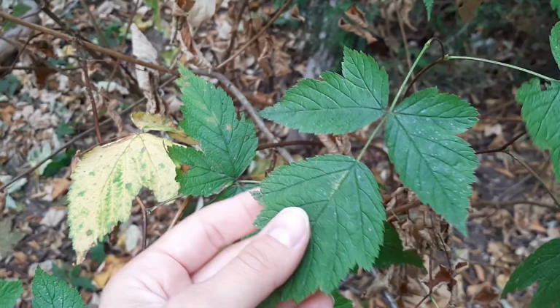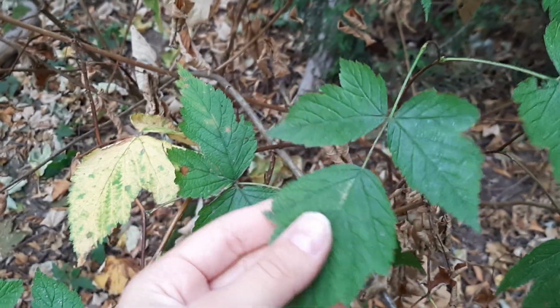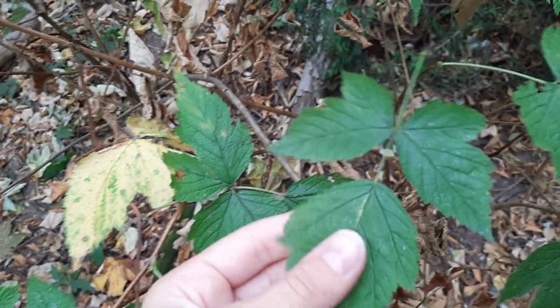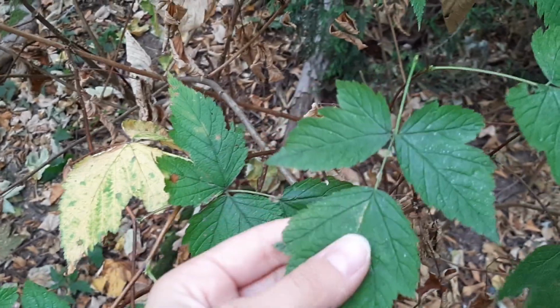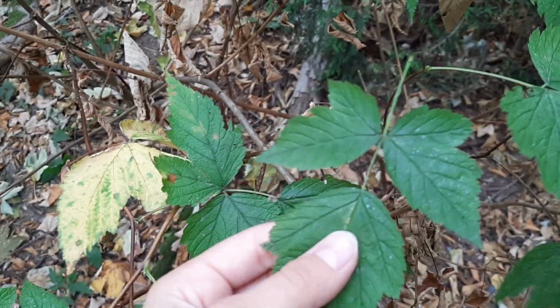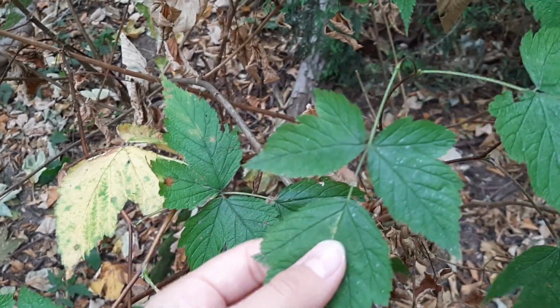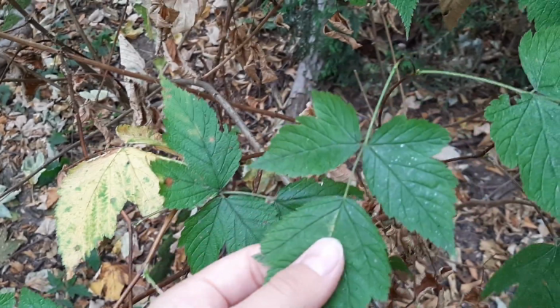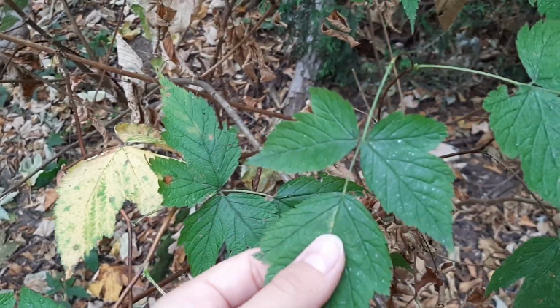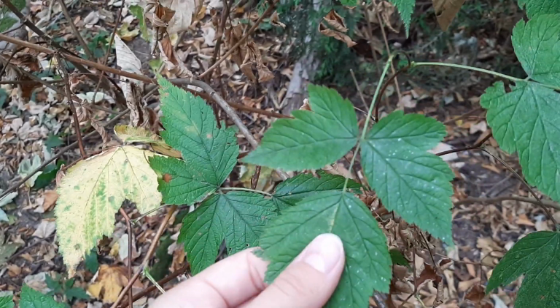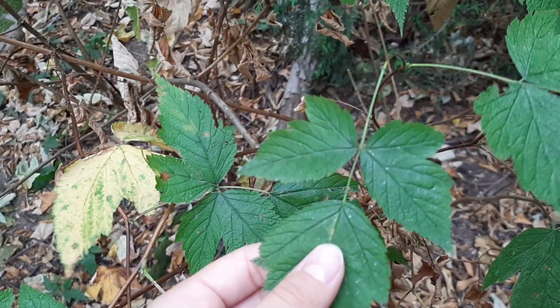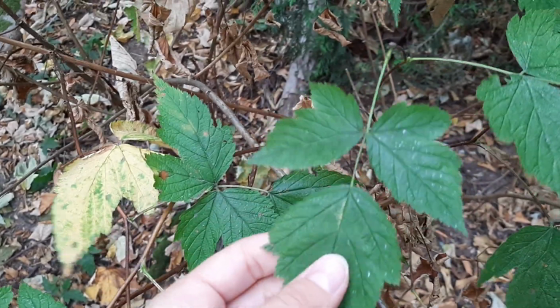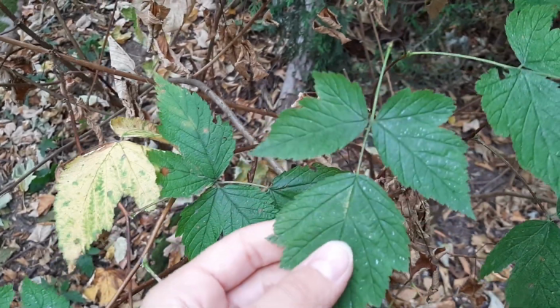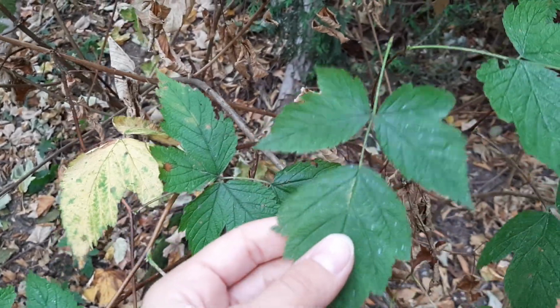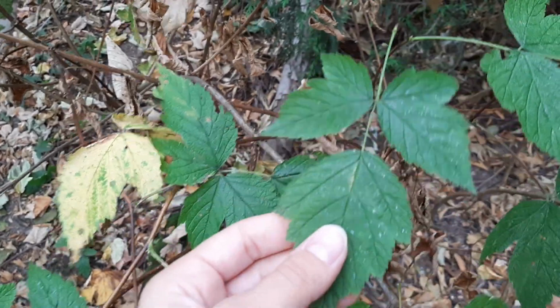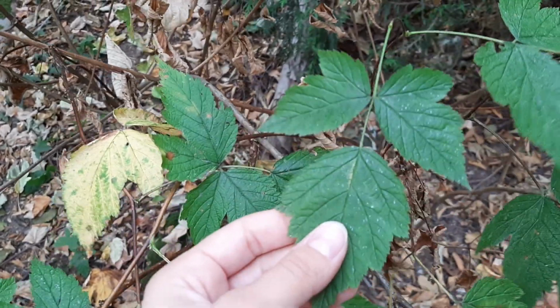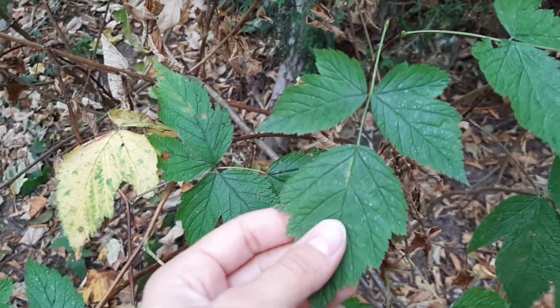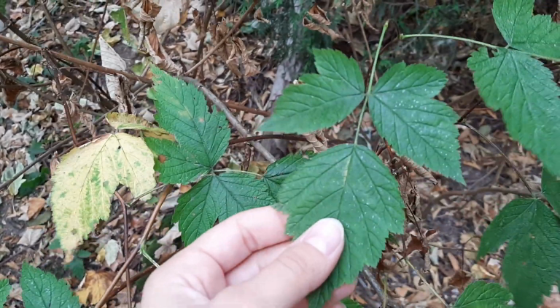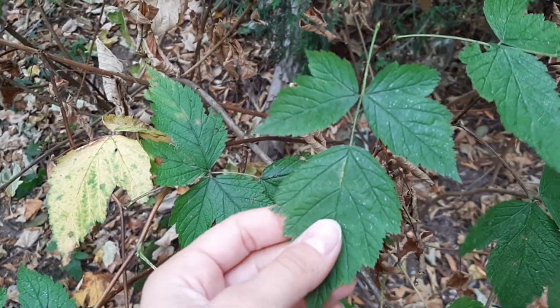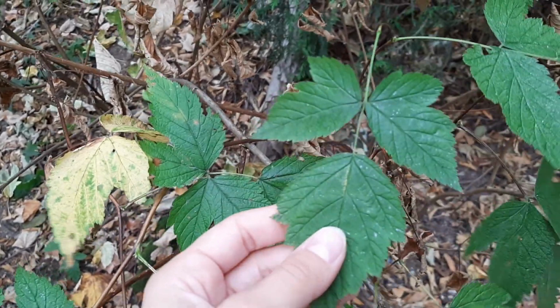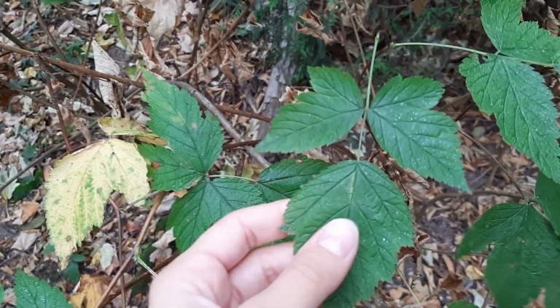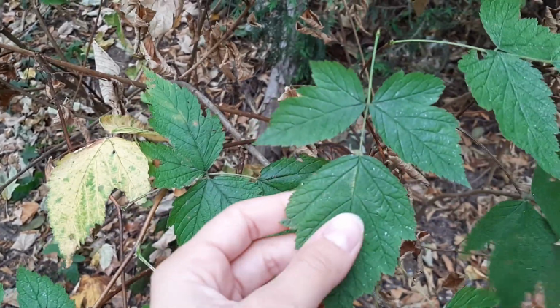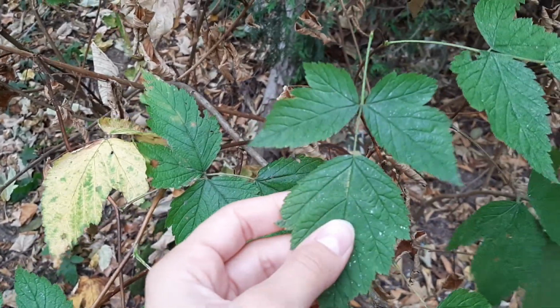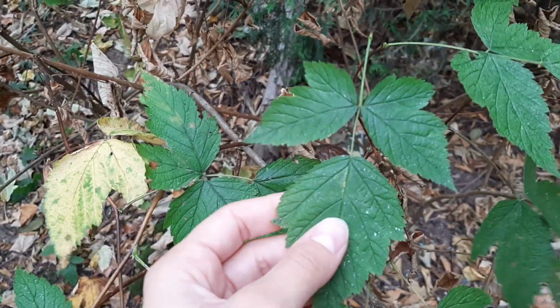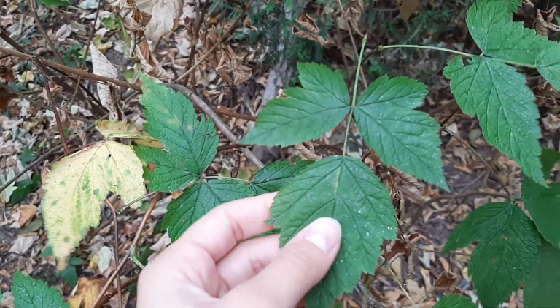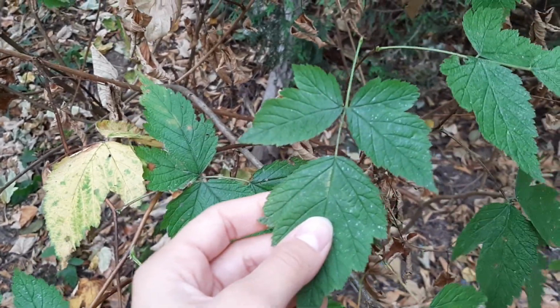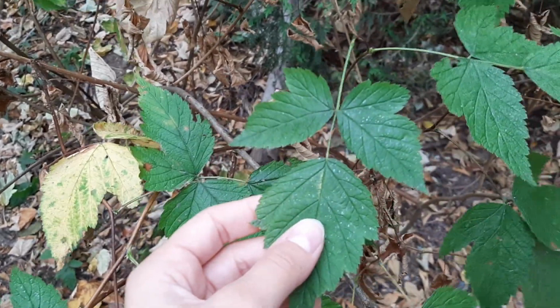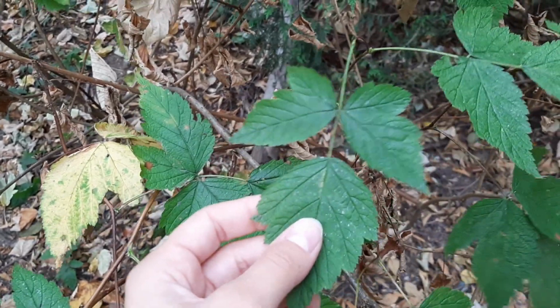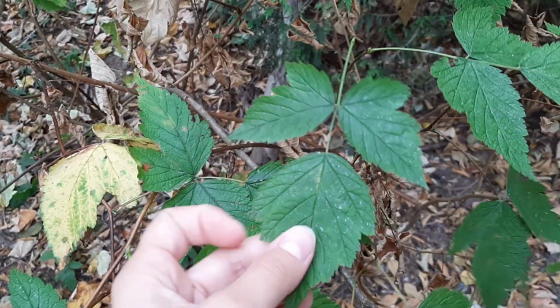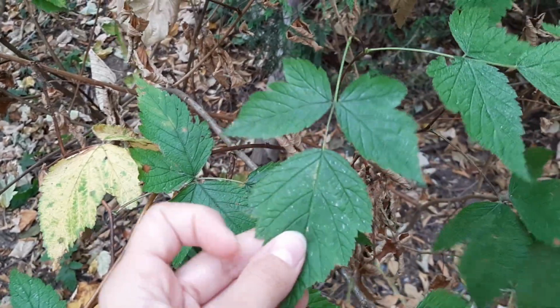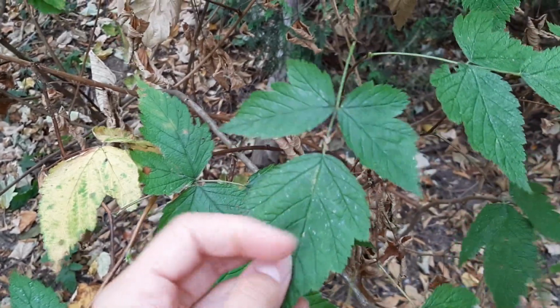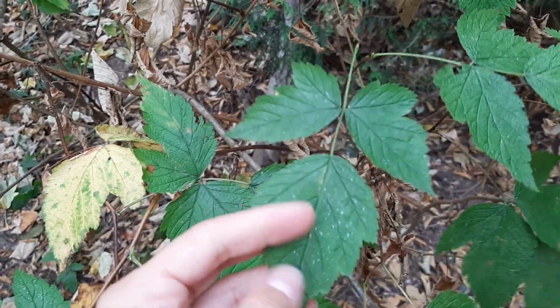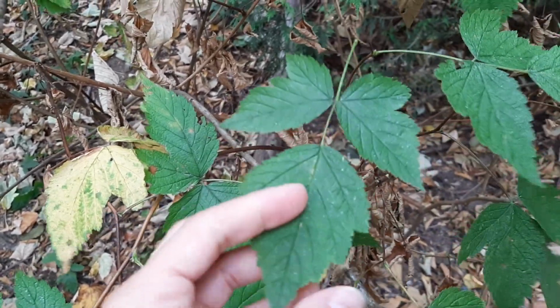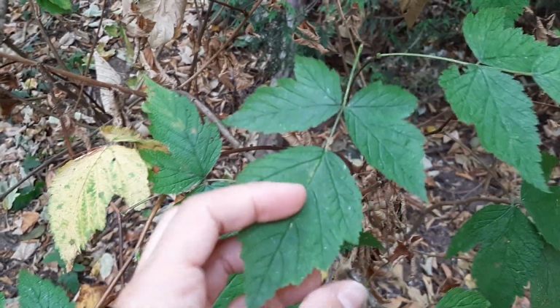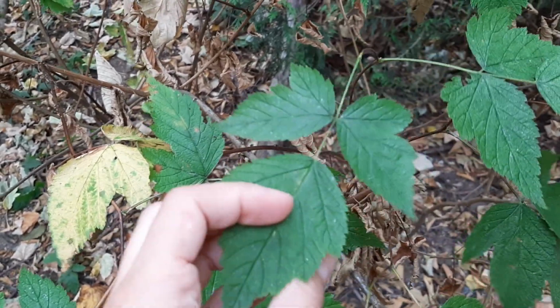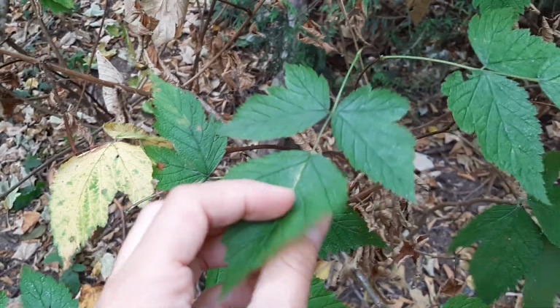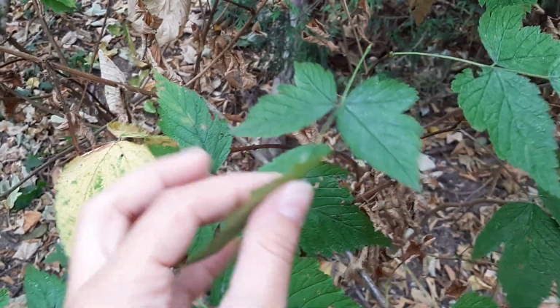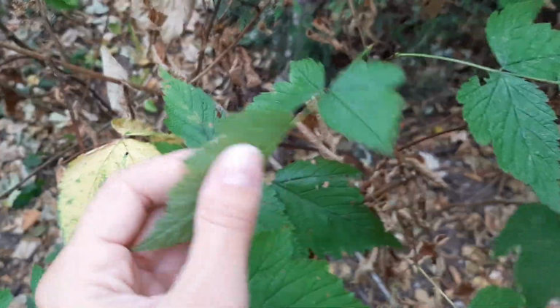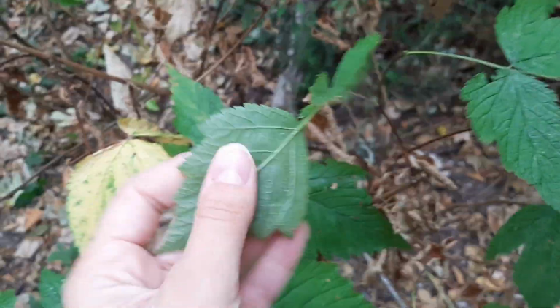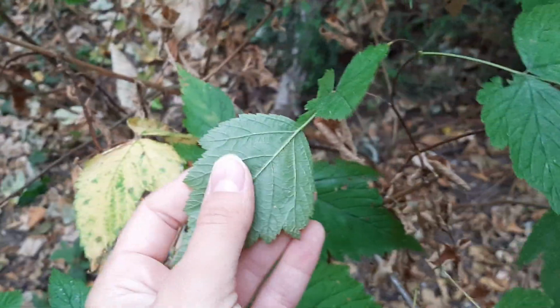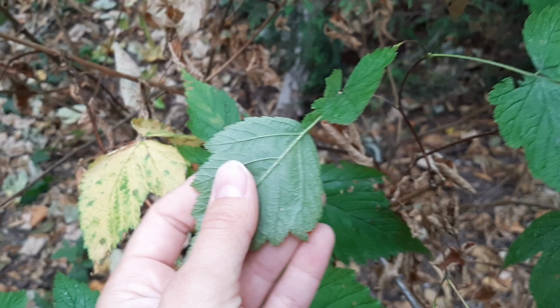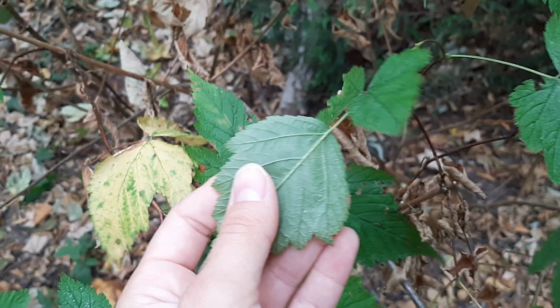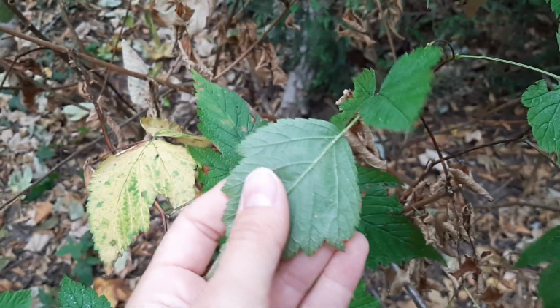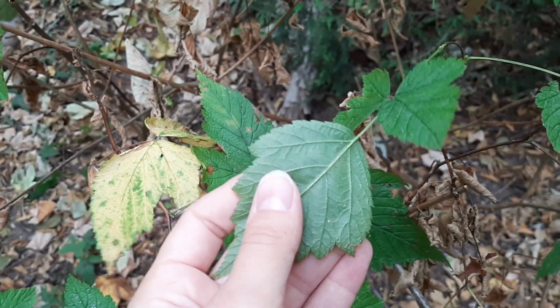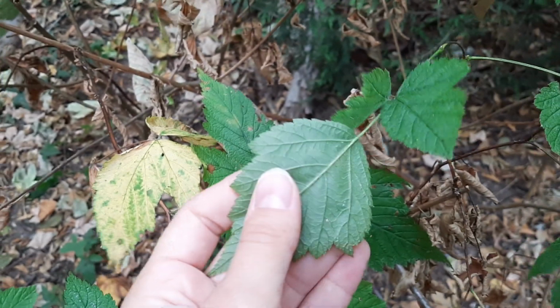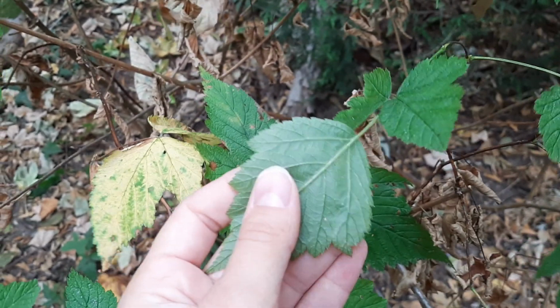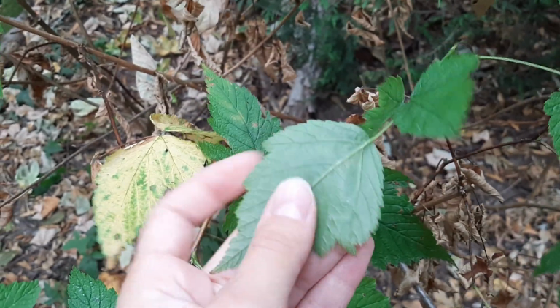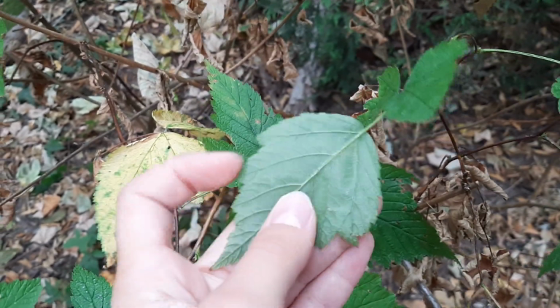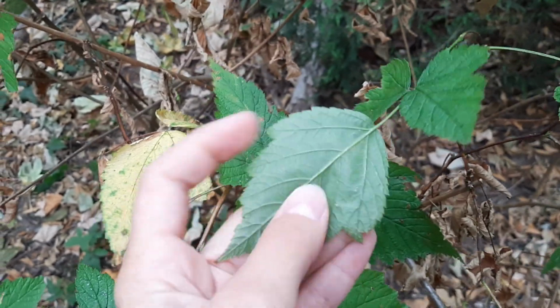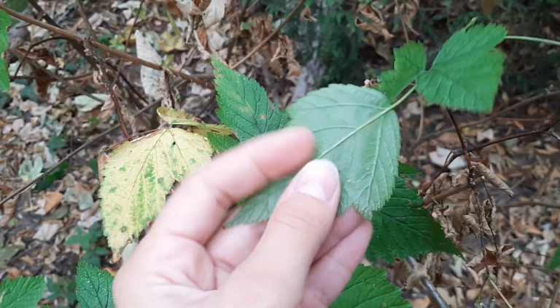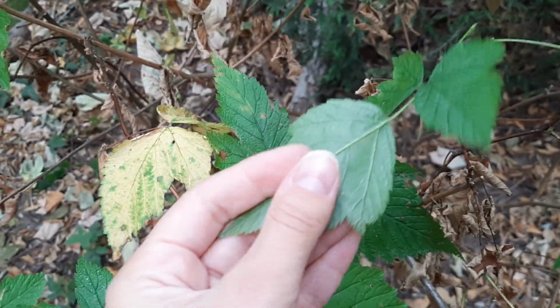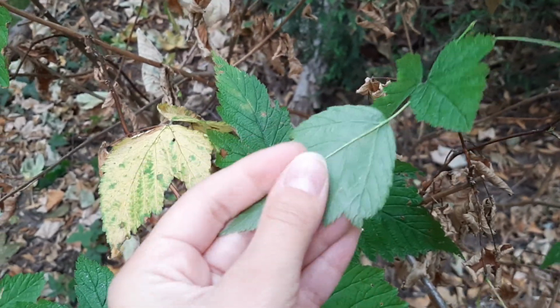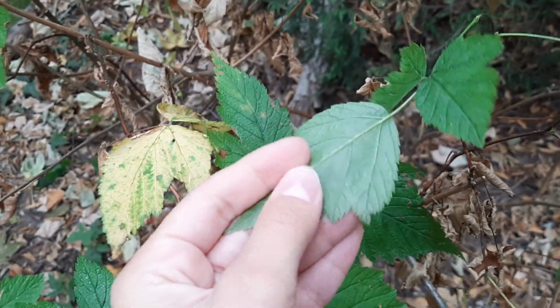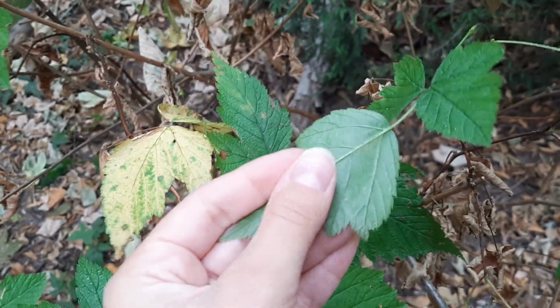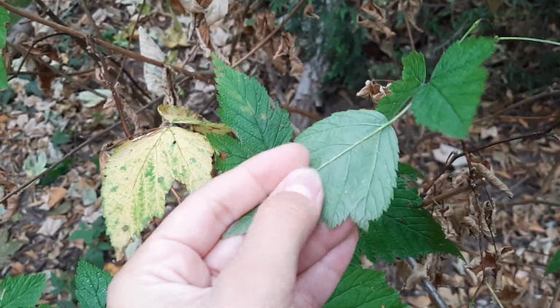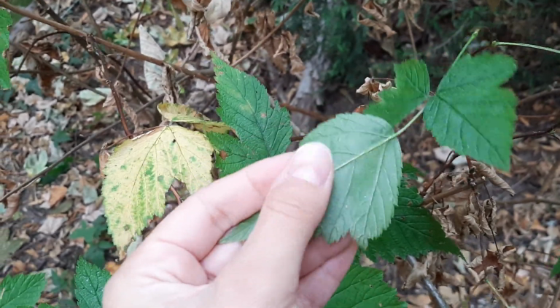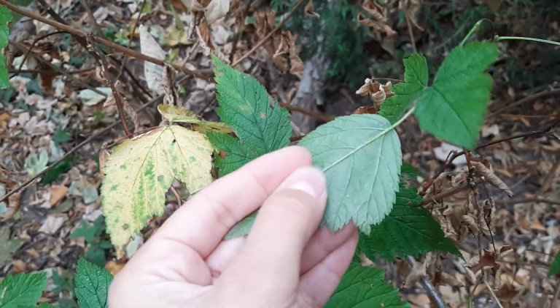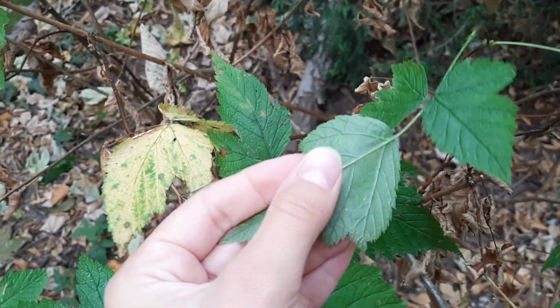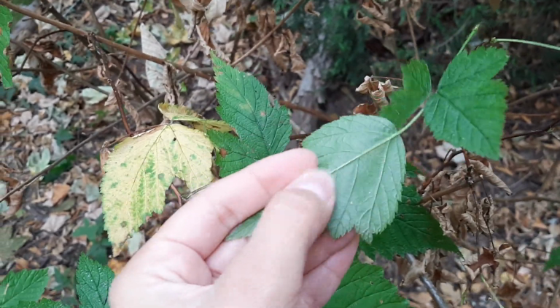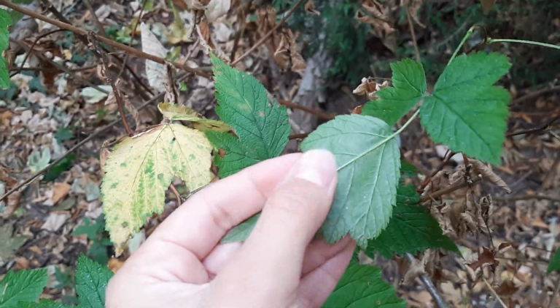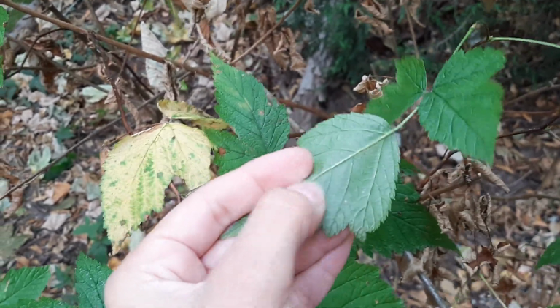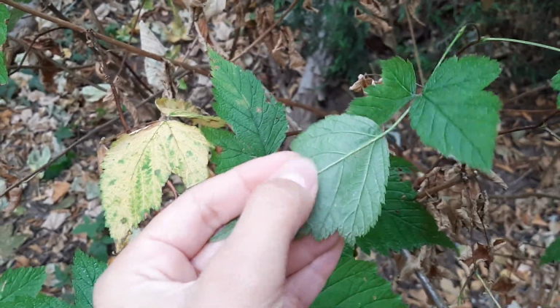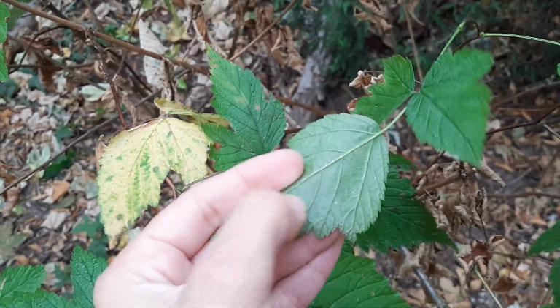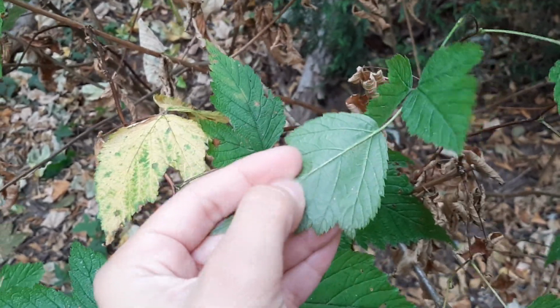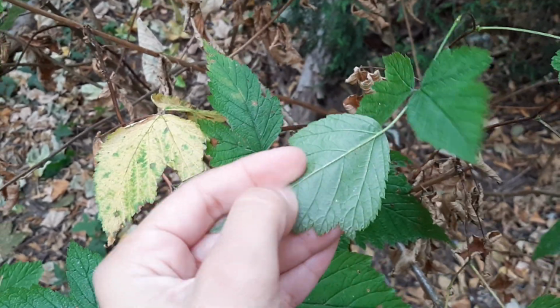In addition, these upper stems and the newer growth are unarmed, so there's no prickles on them here. I can touch it easily.